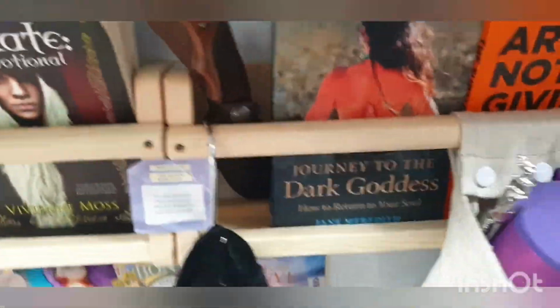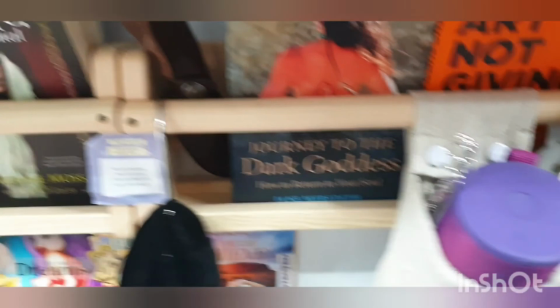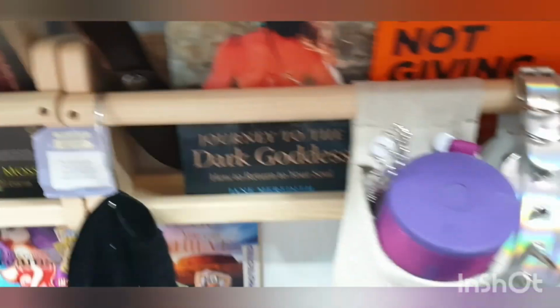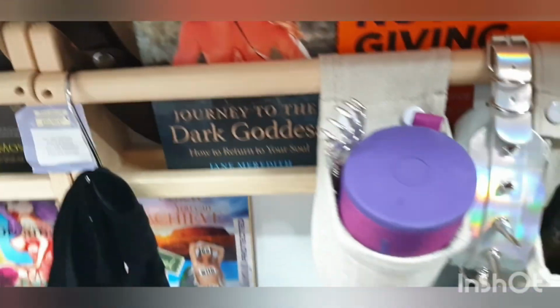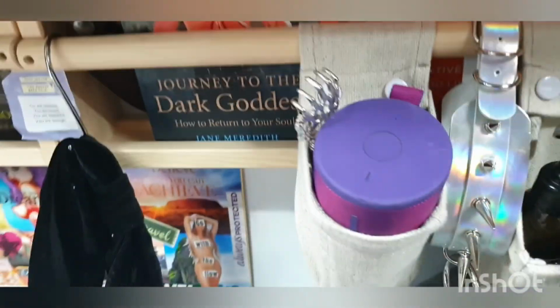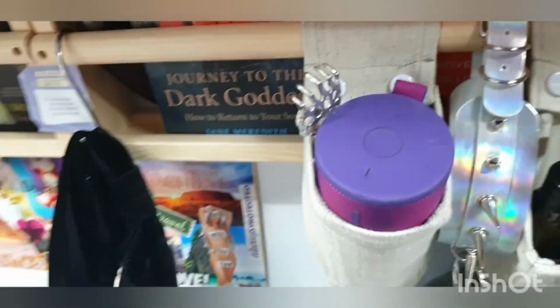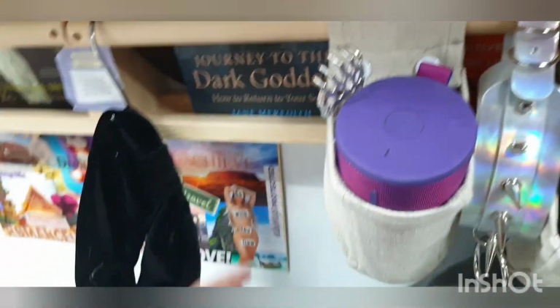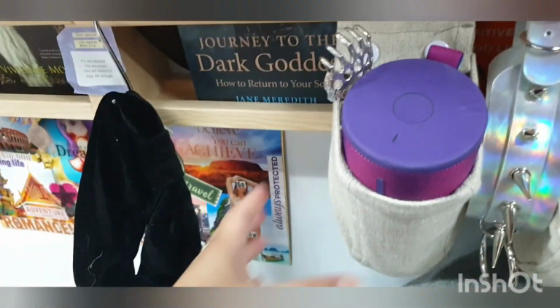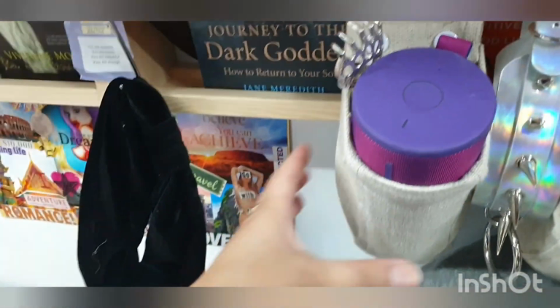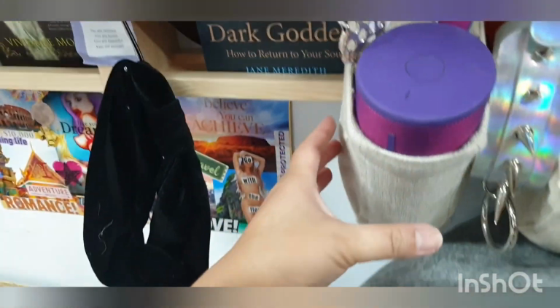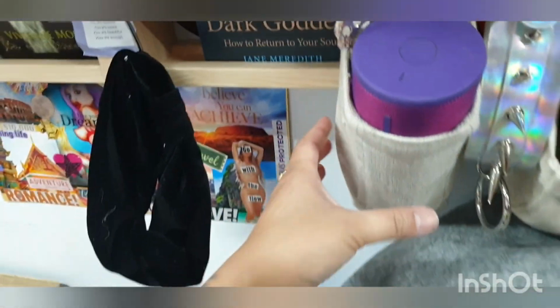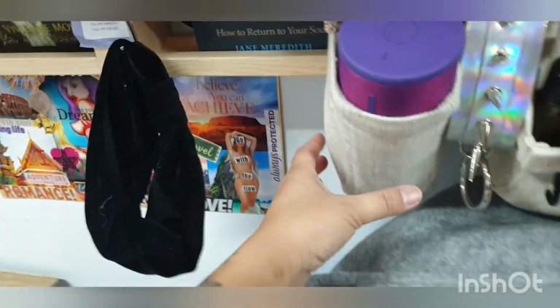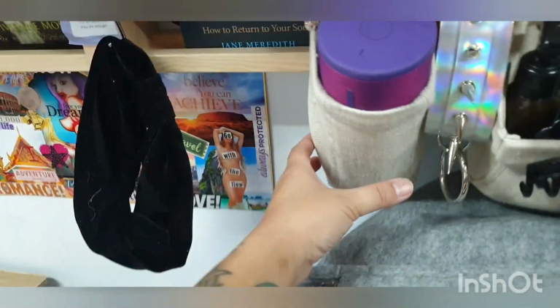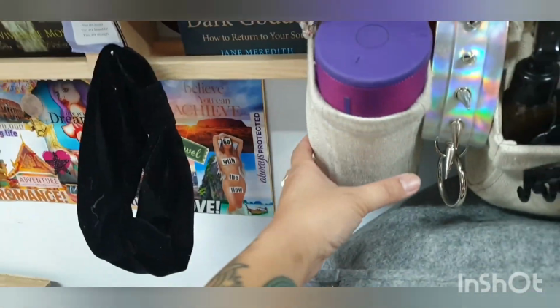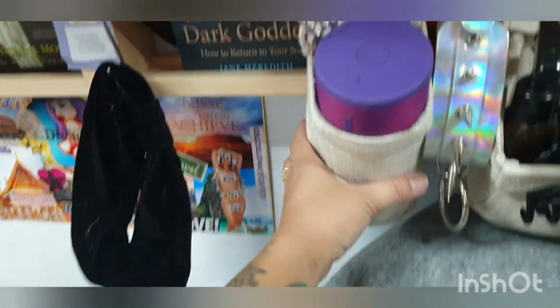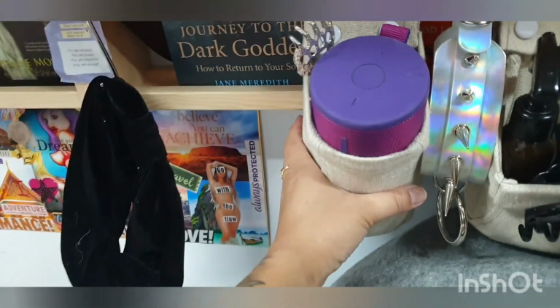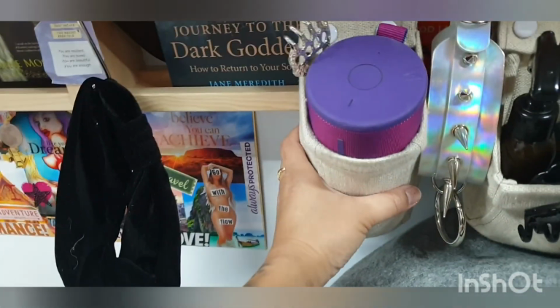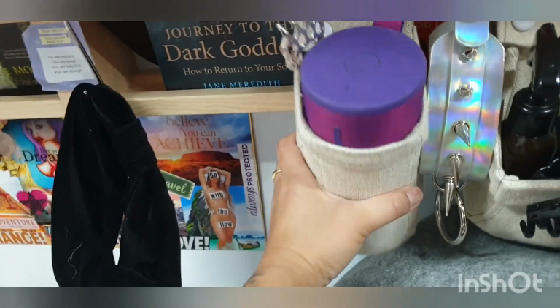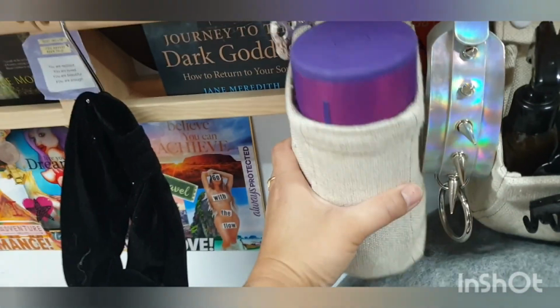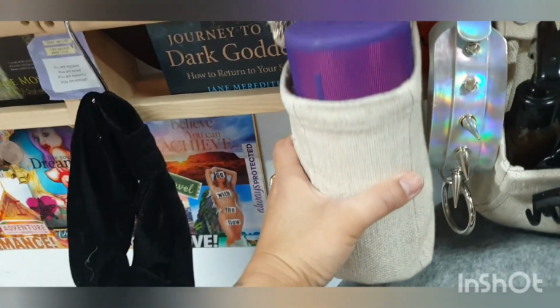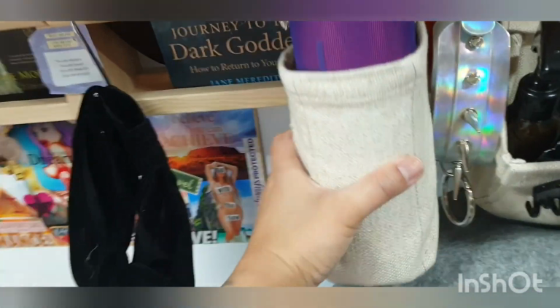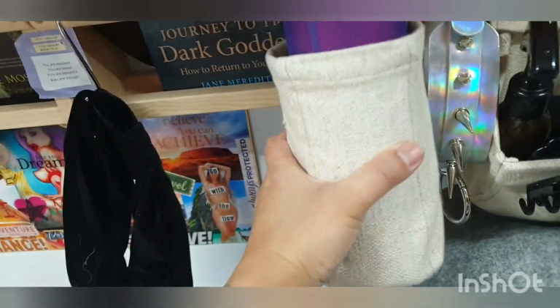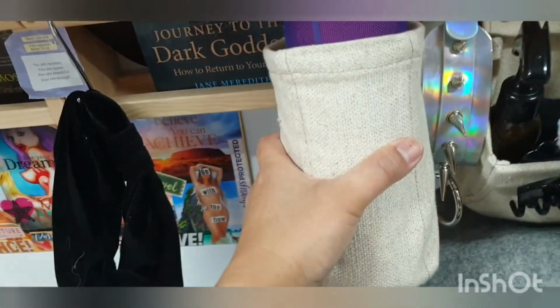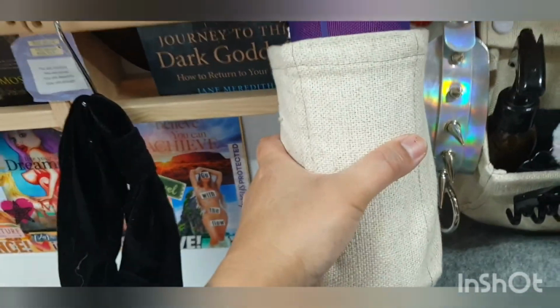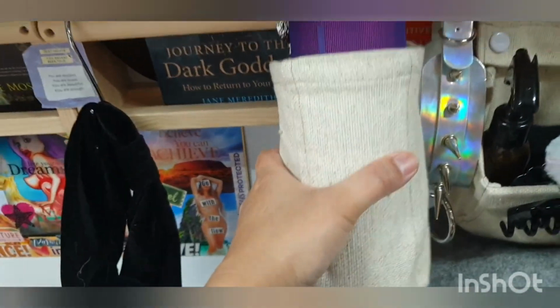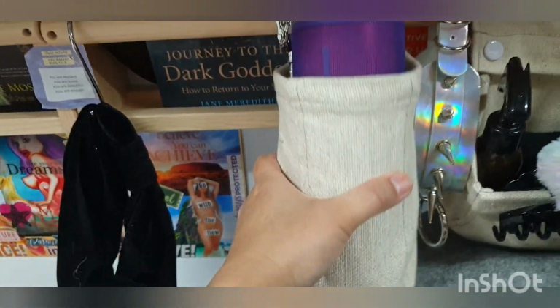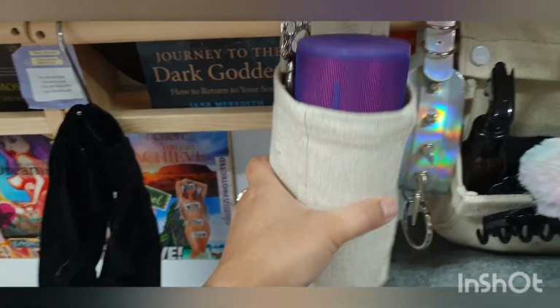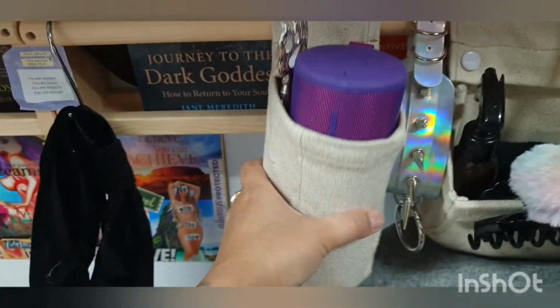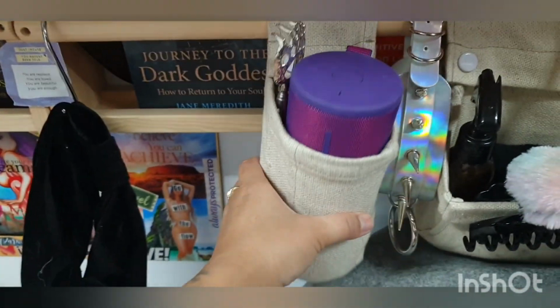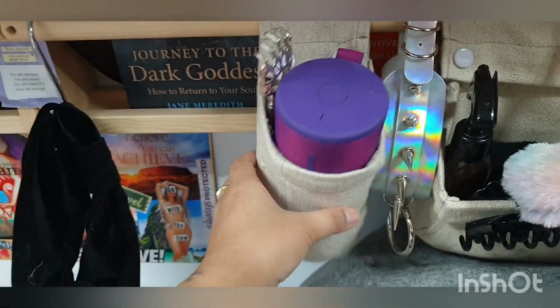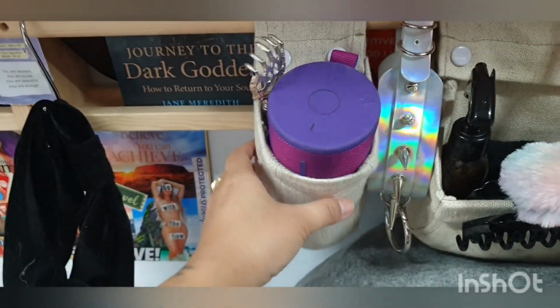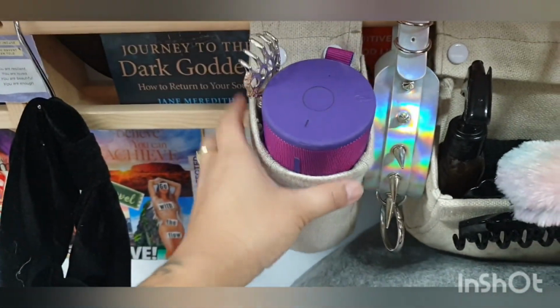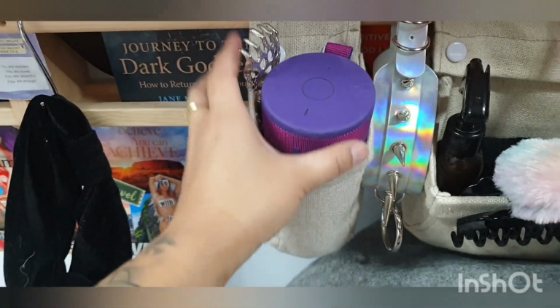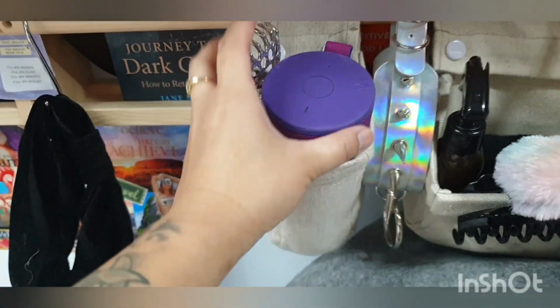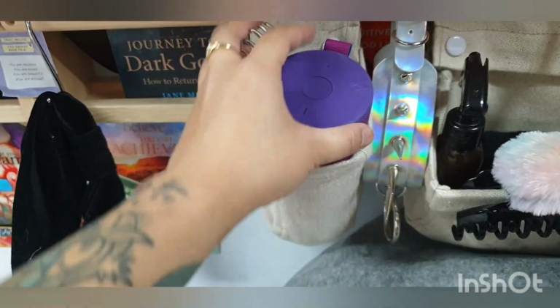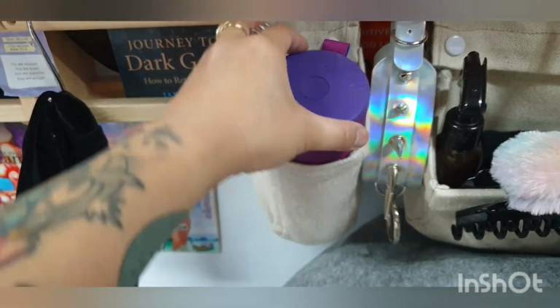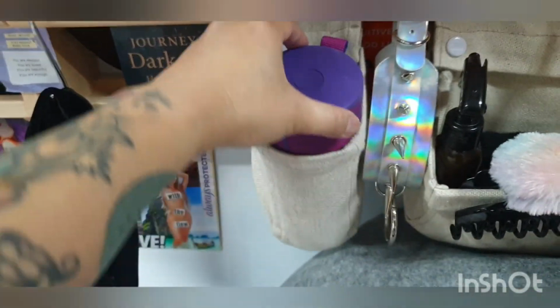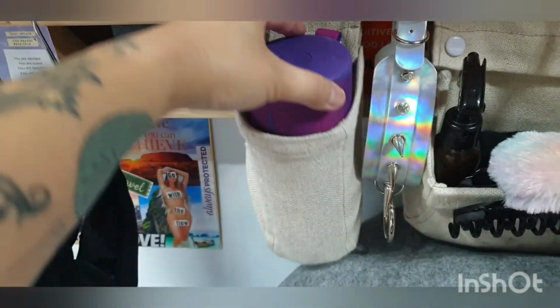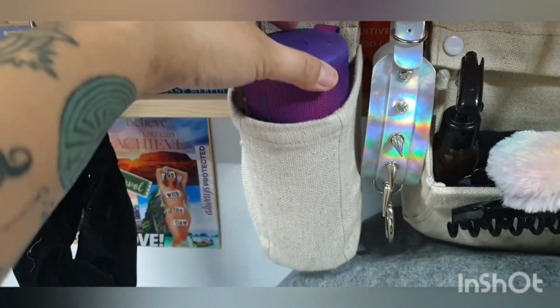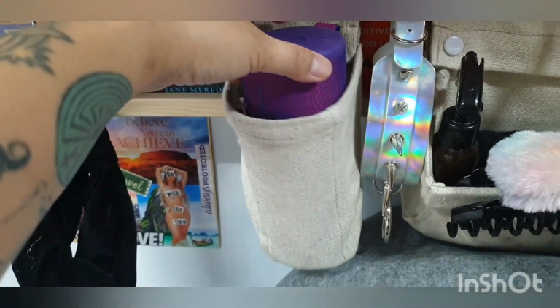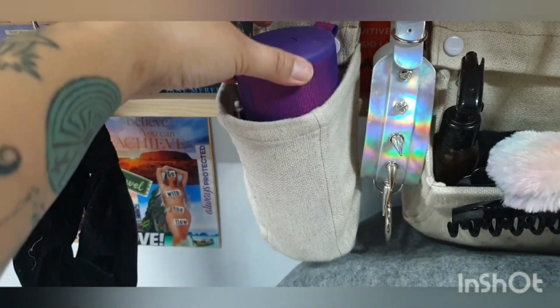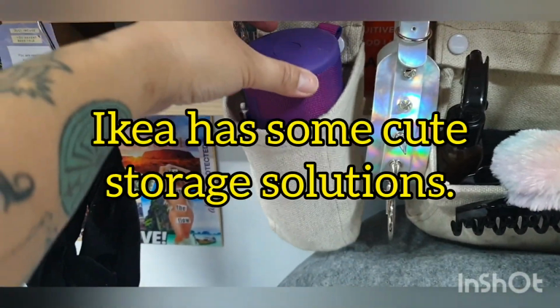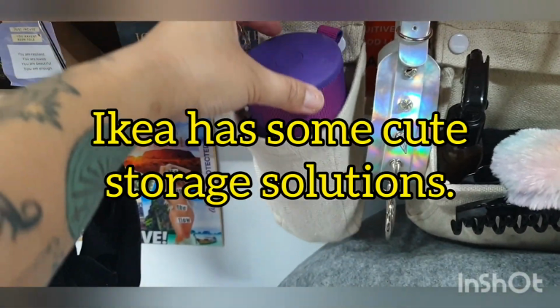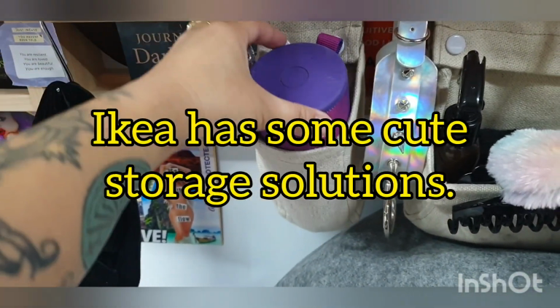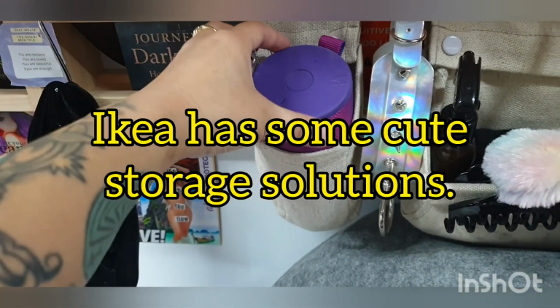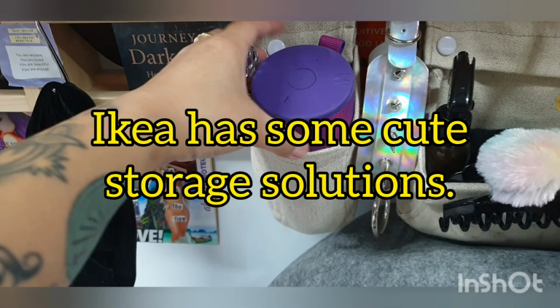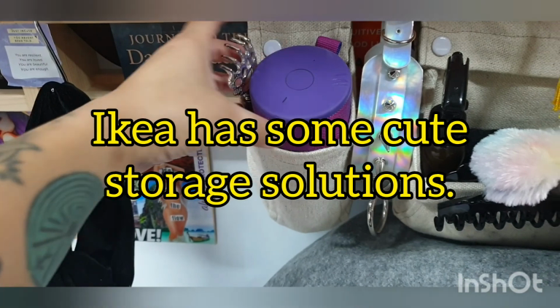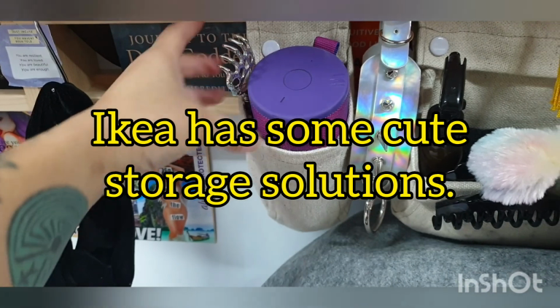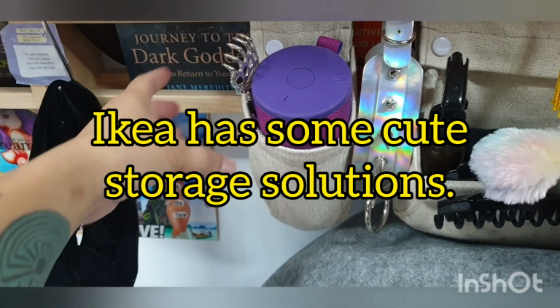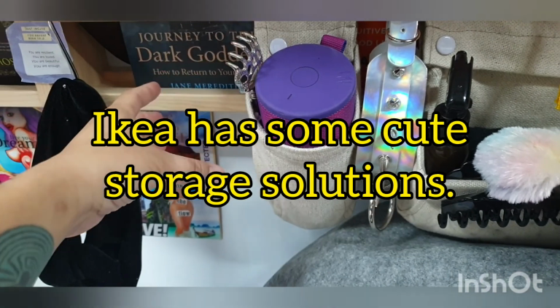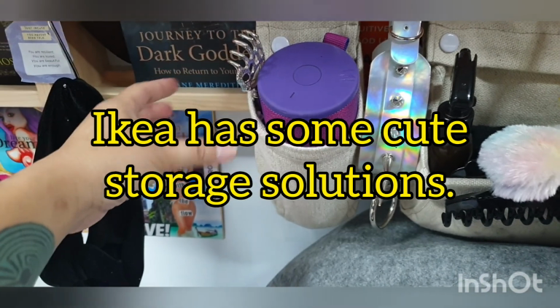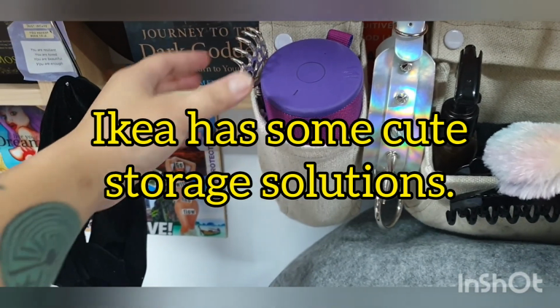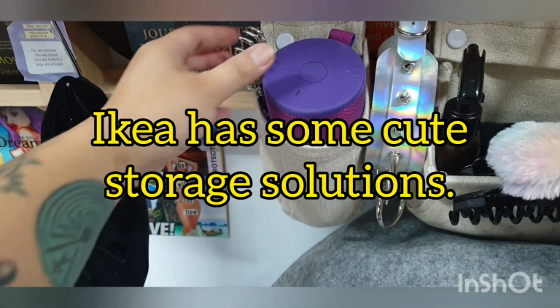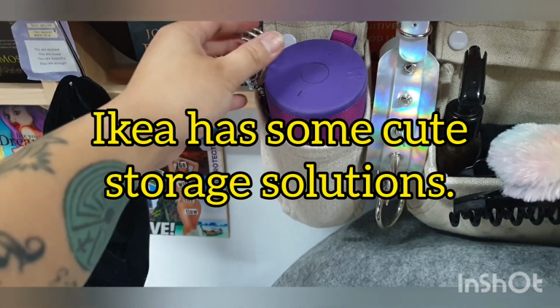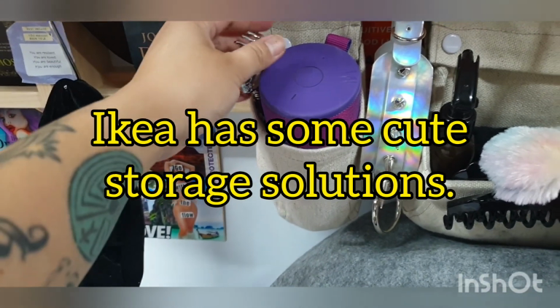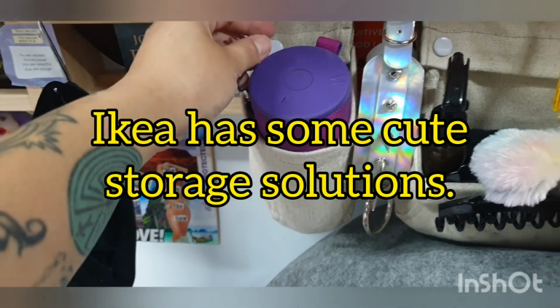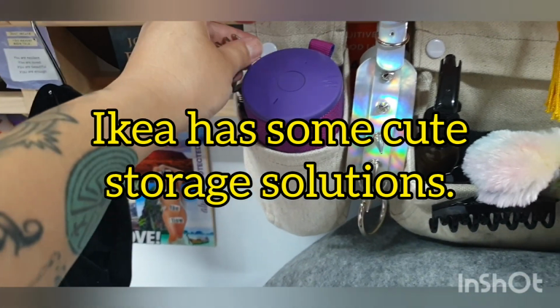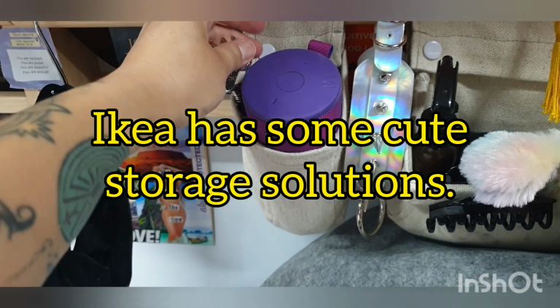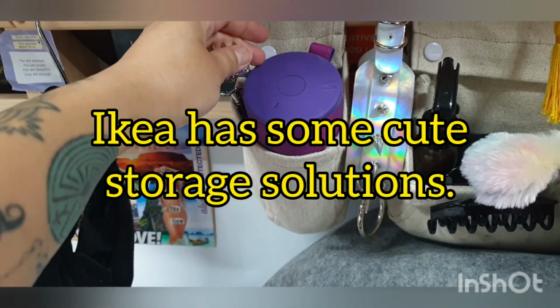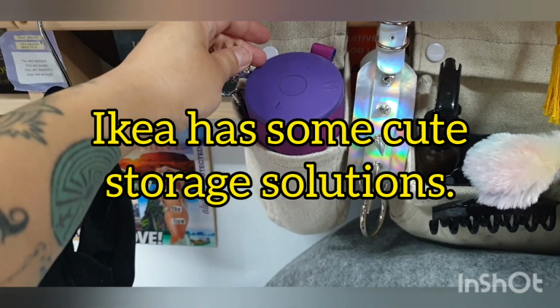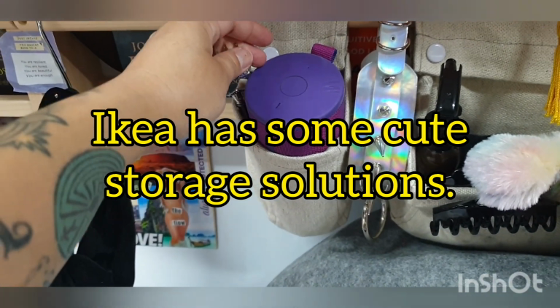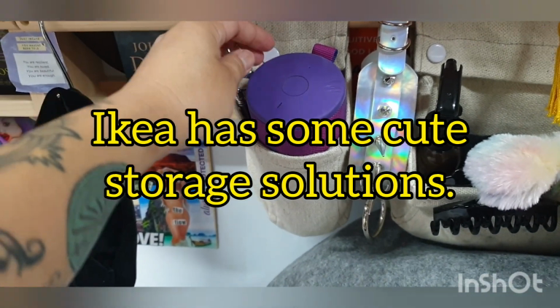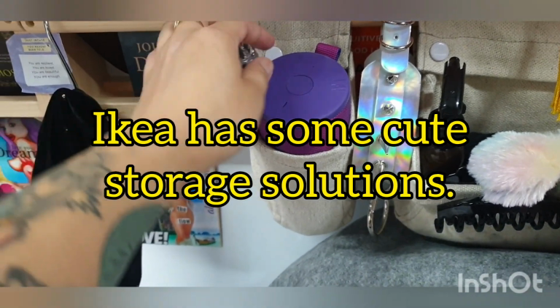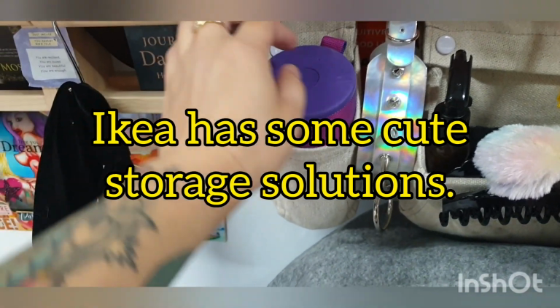These things were really cute. I've got my Bluetooth speaker and it fits perfectly there as well.